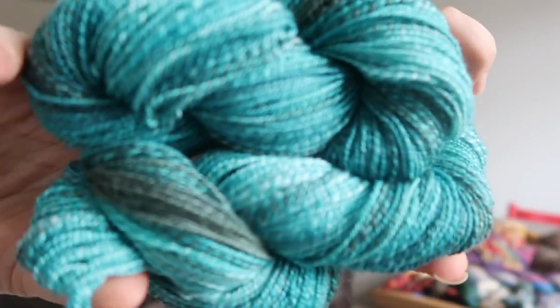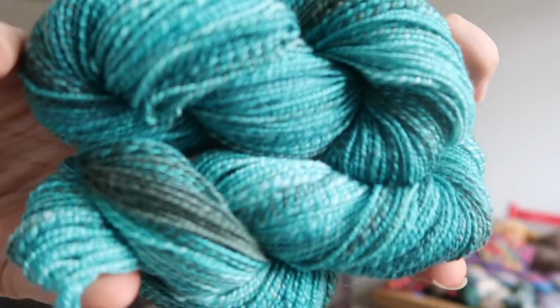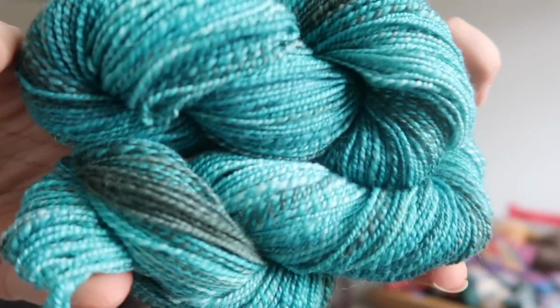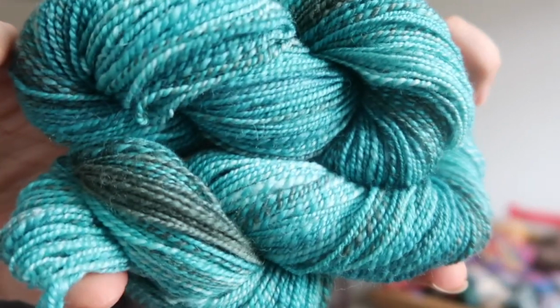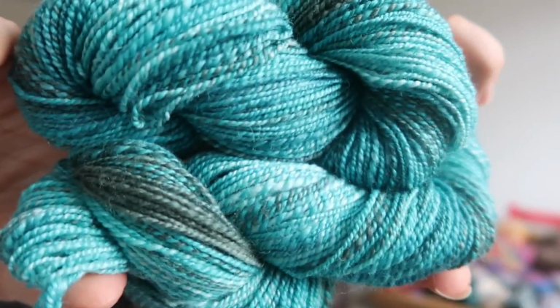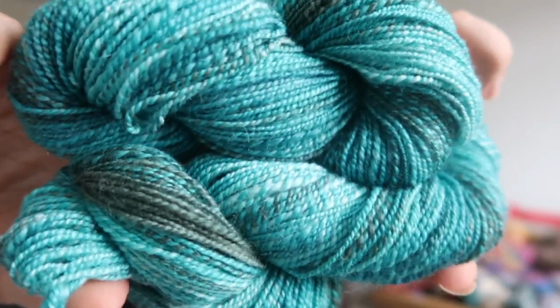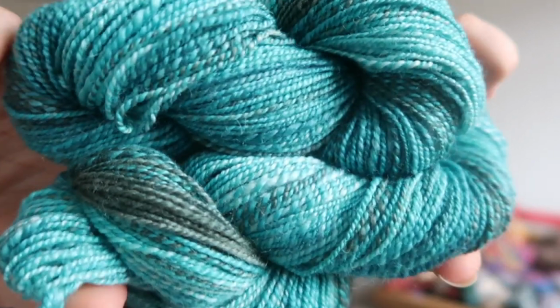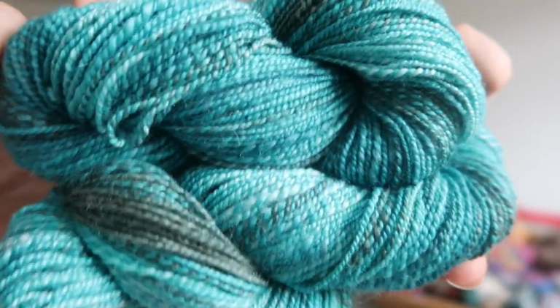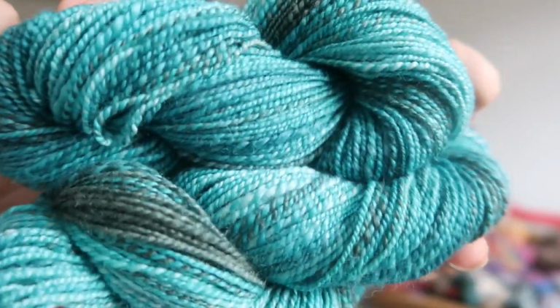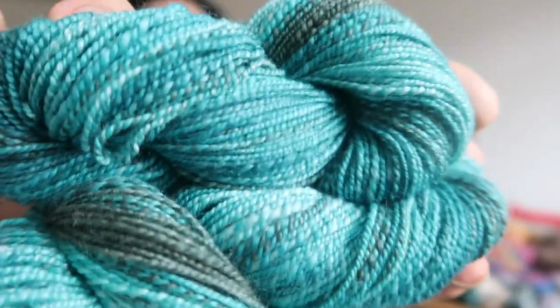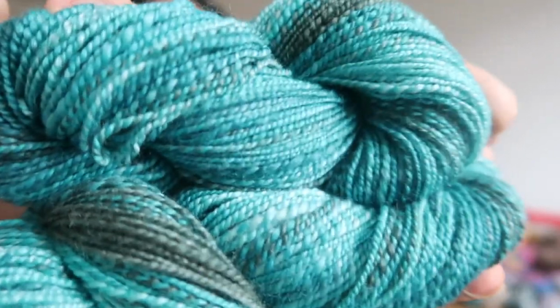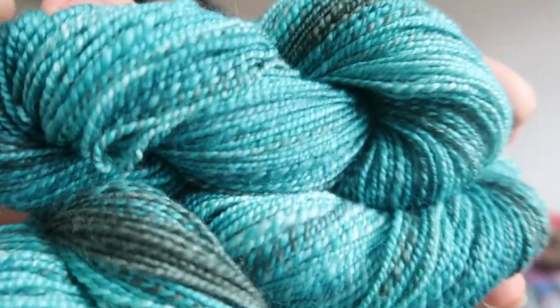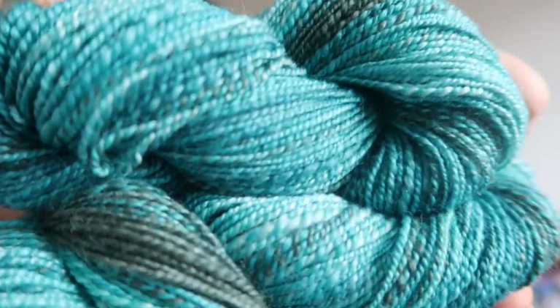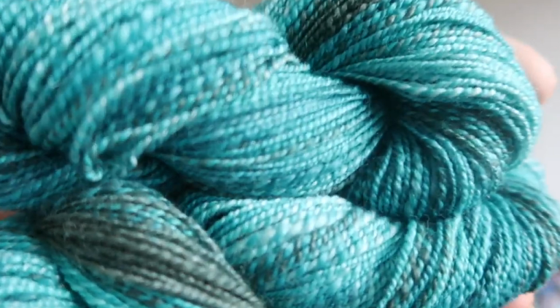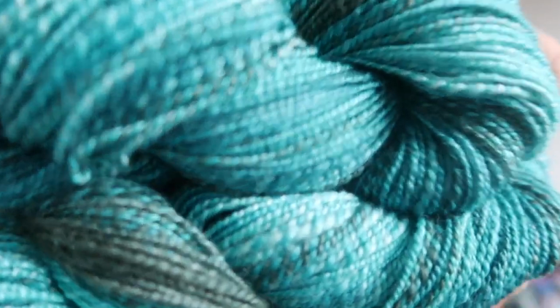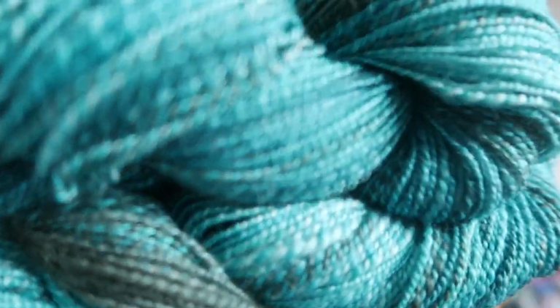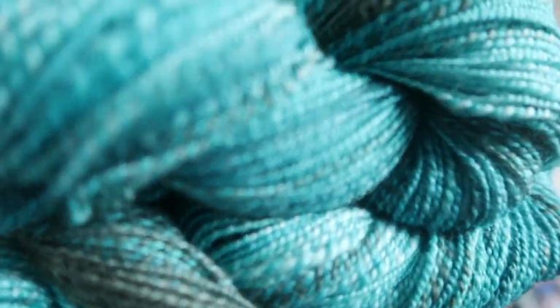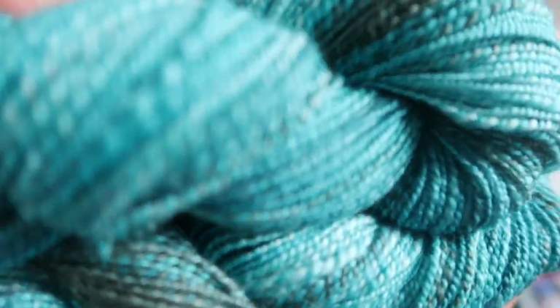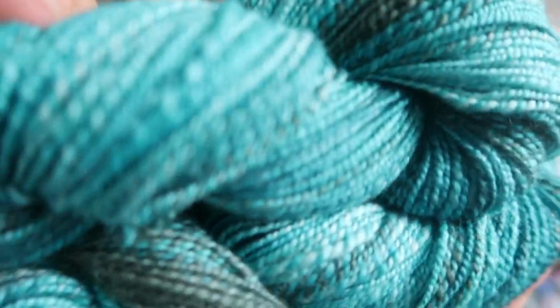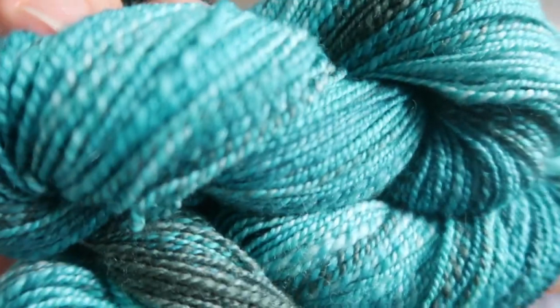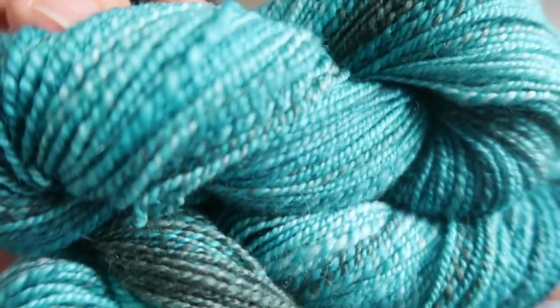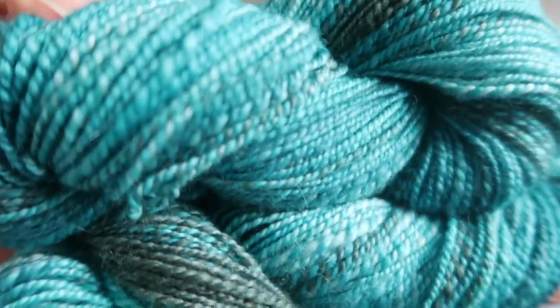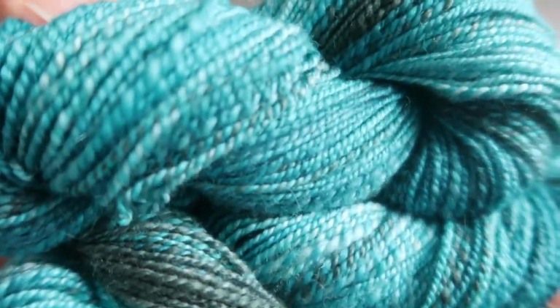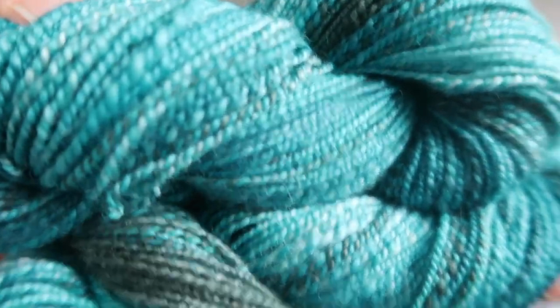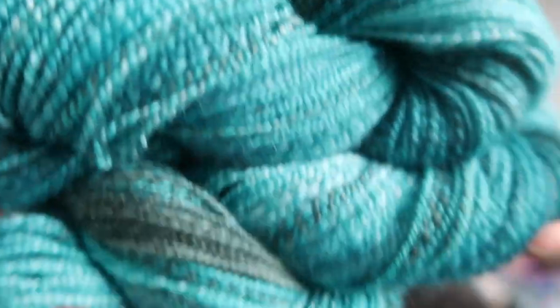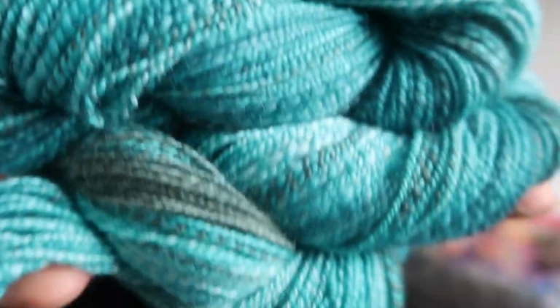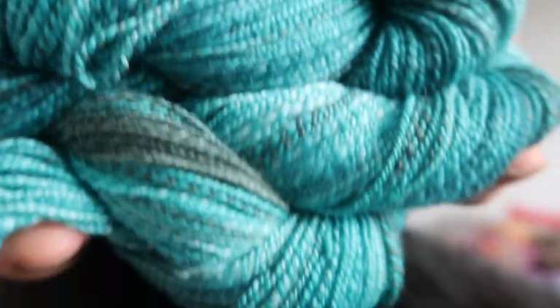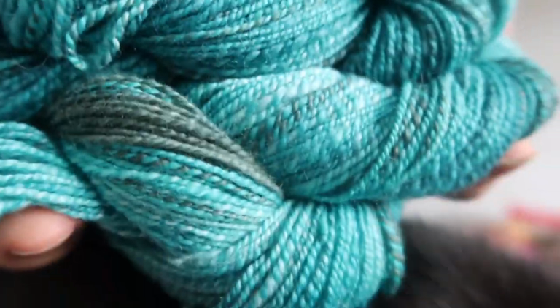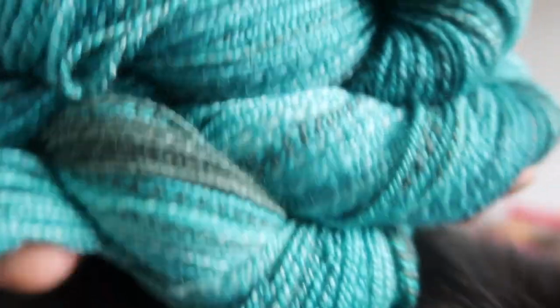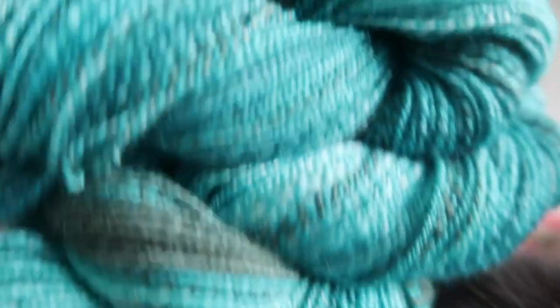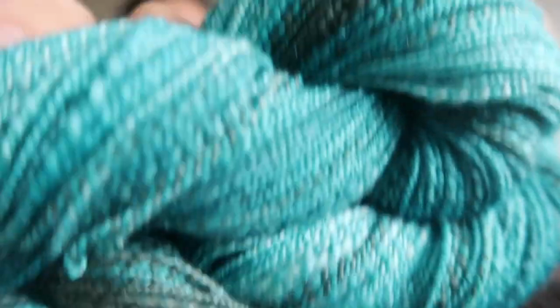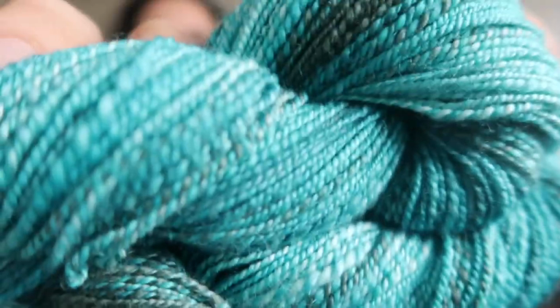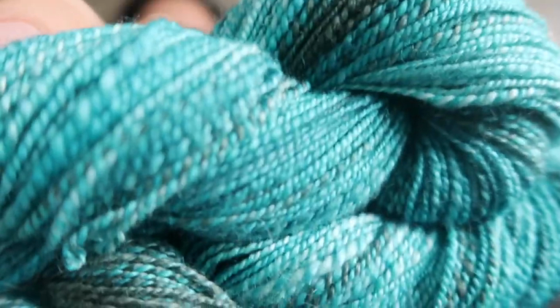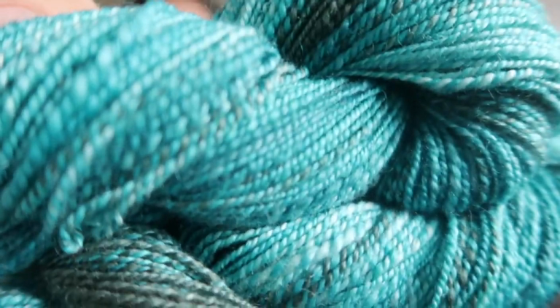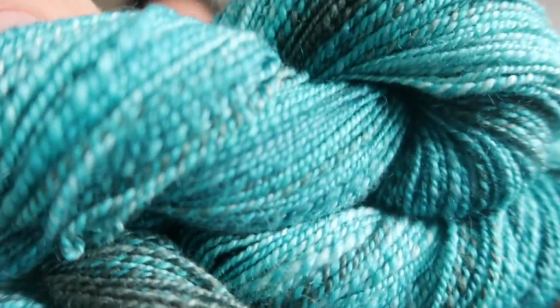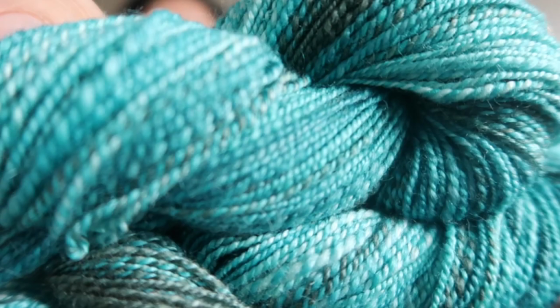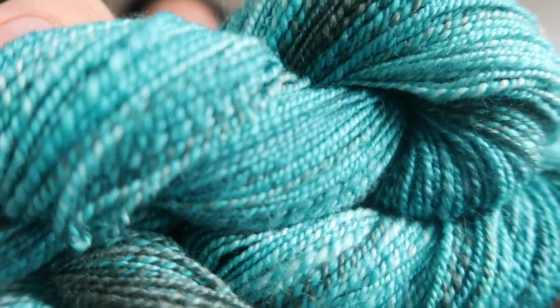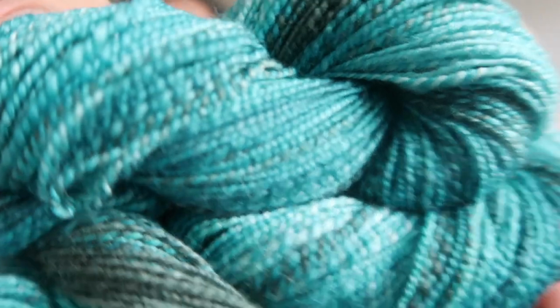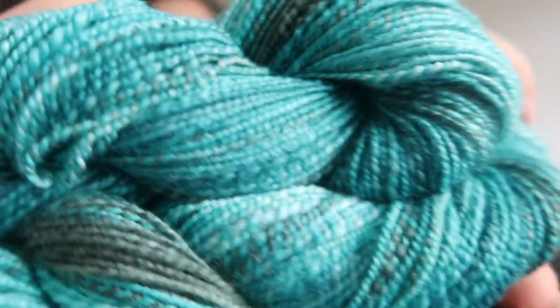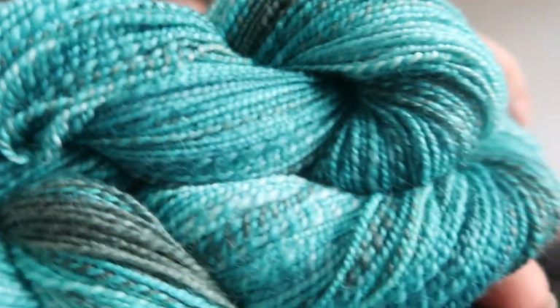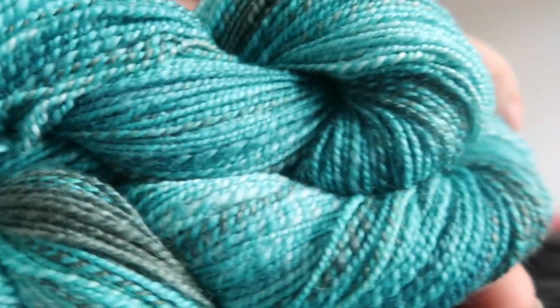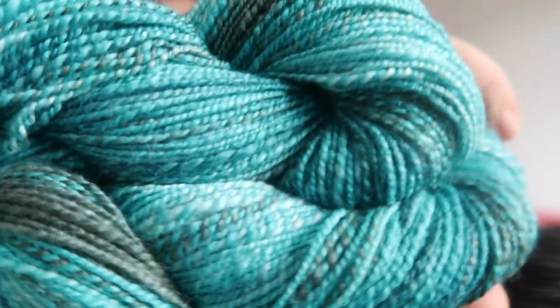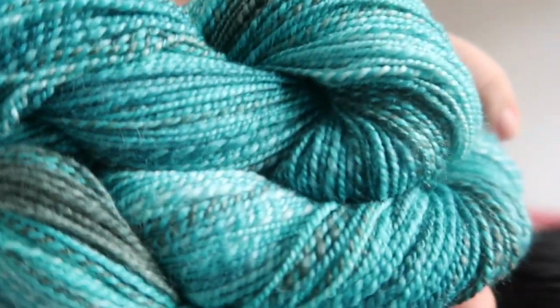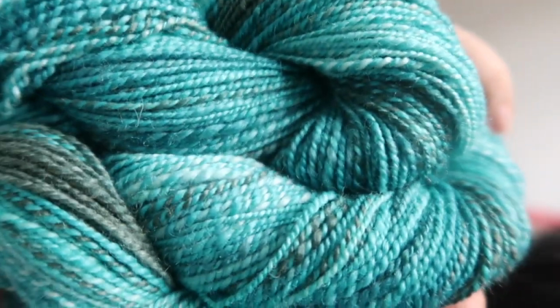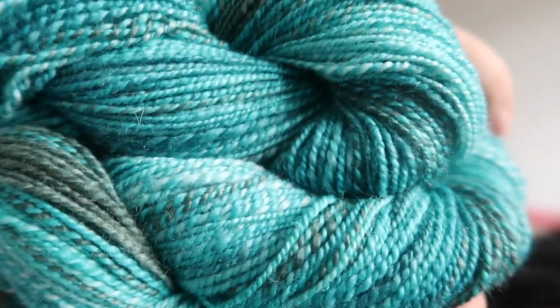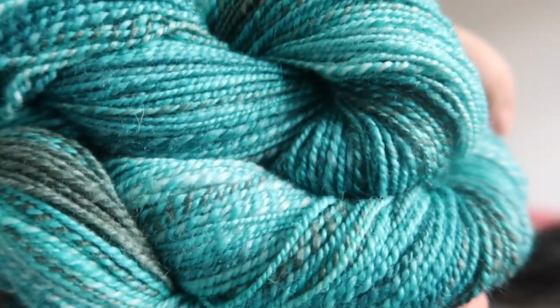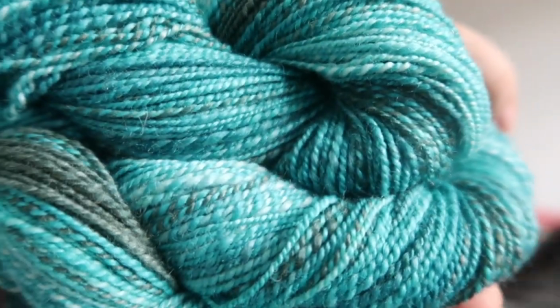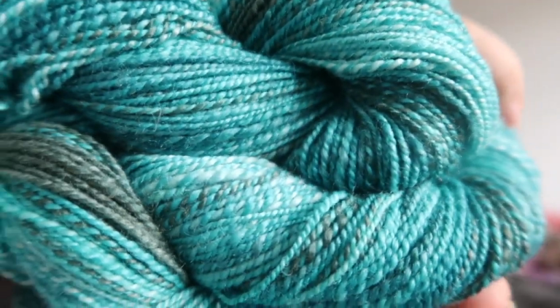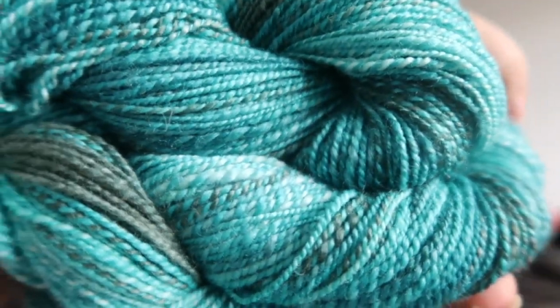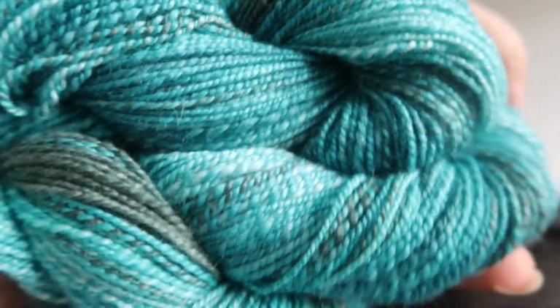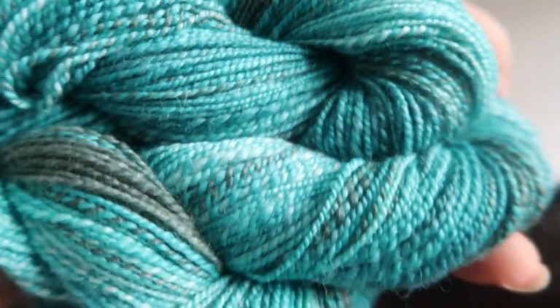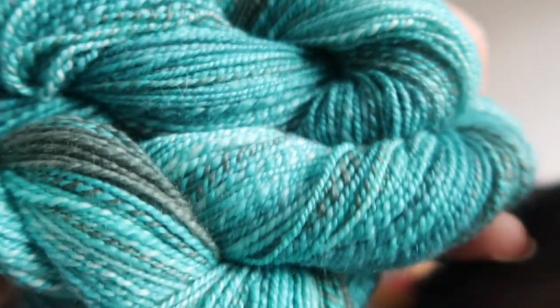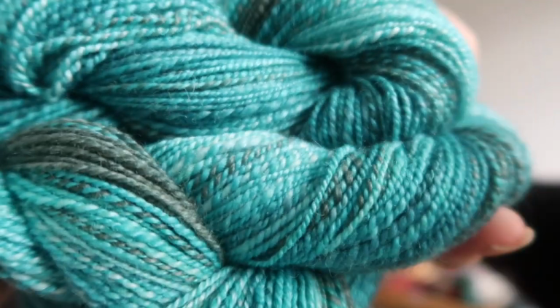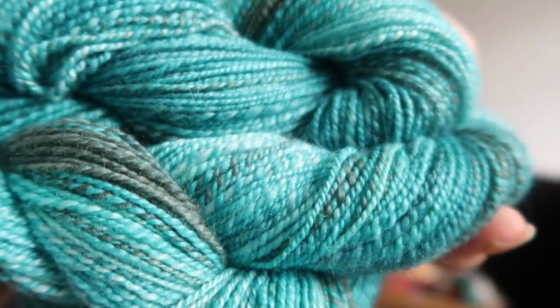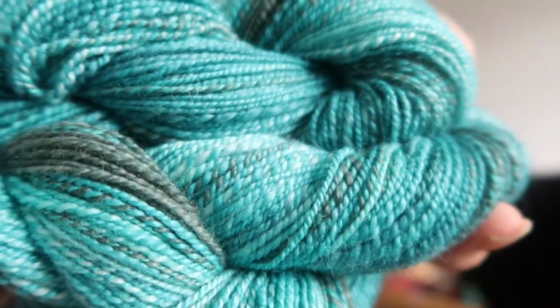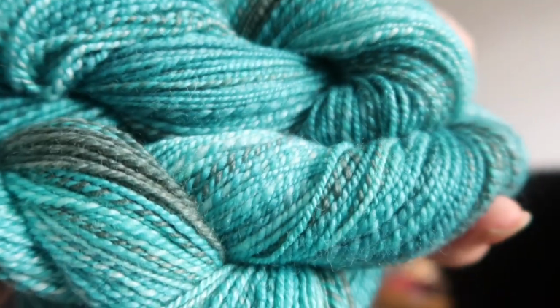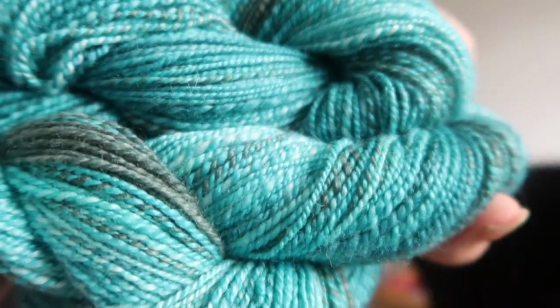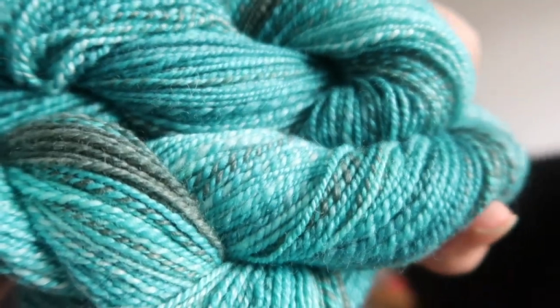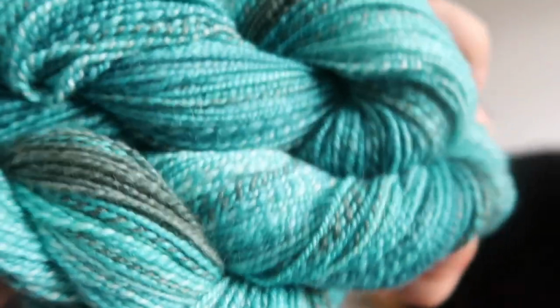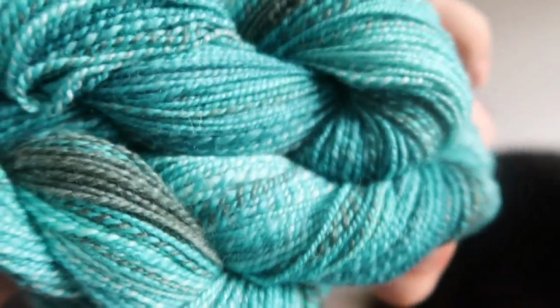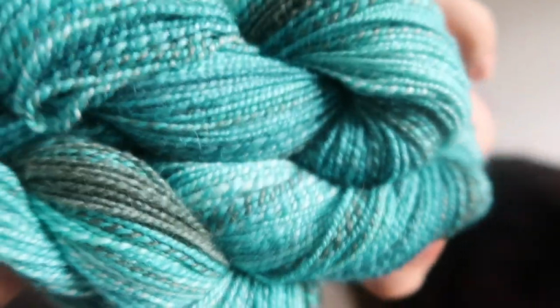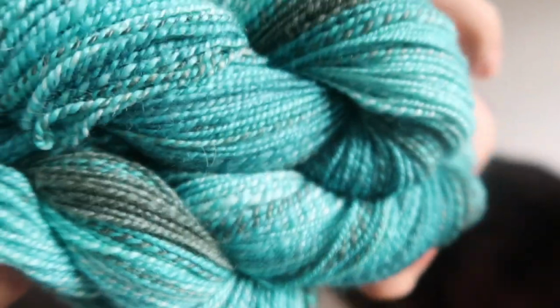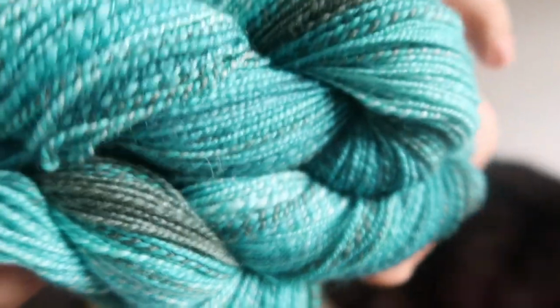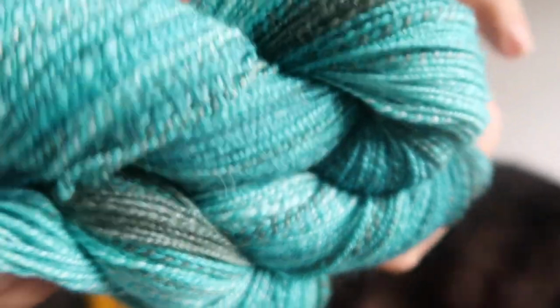Experimenting with that higher twist in the plying — I really like how this one has turned out.